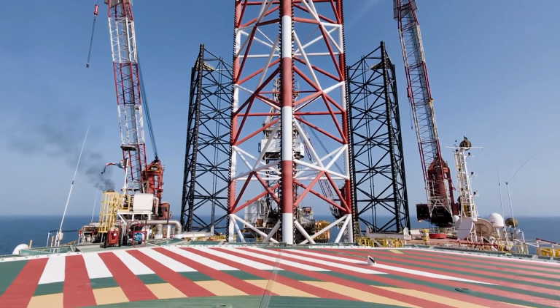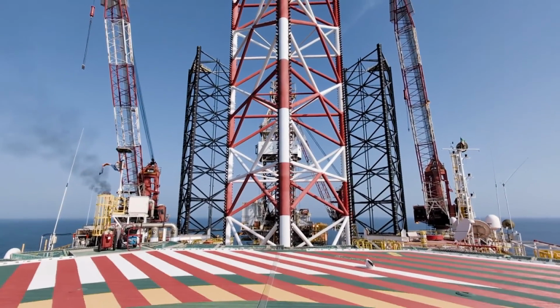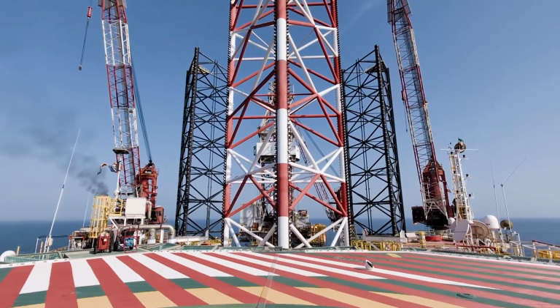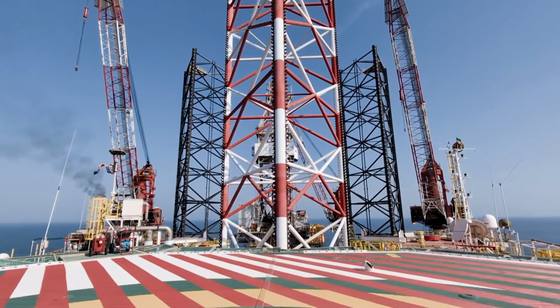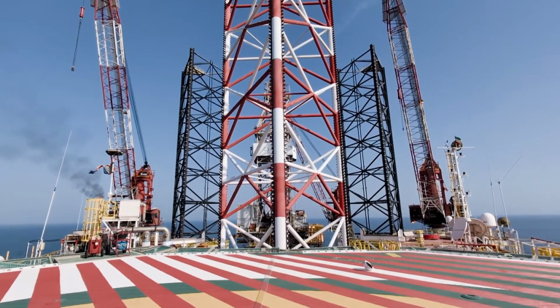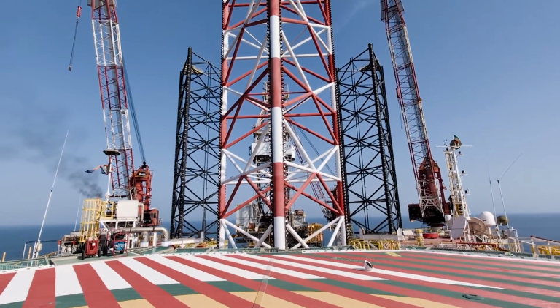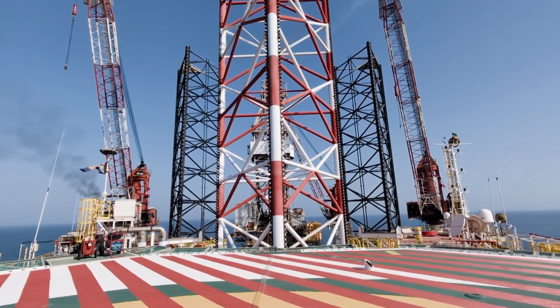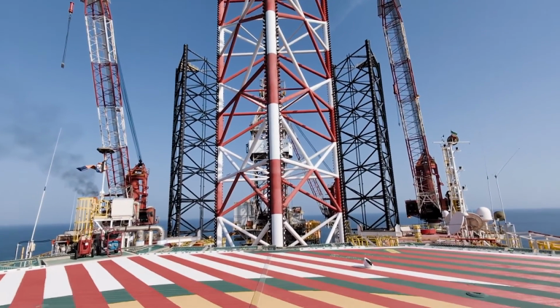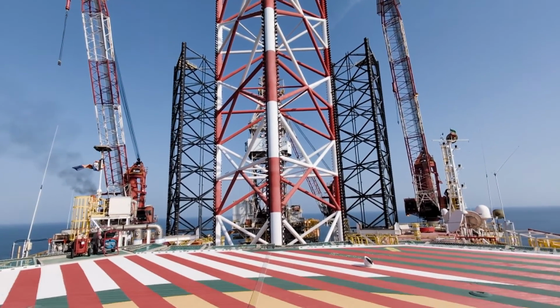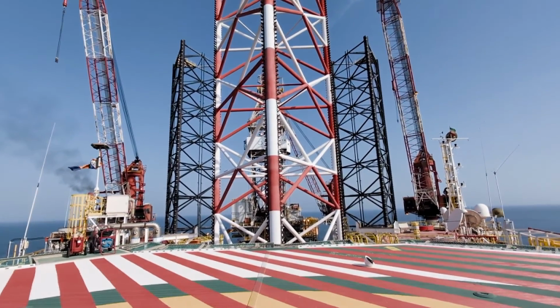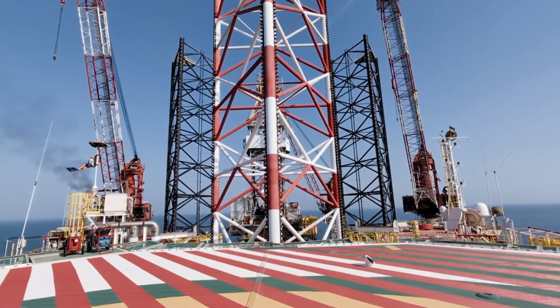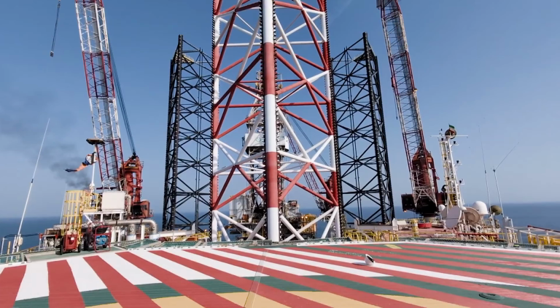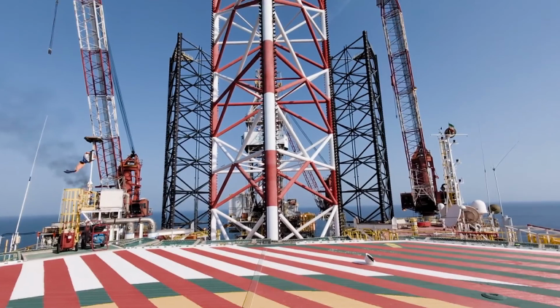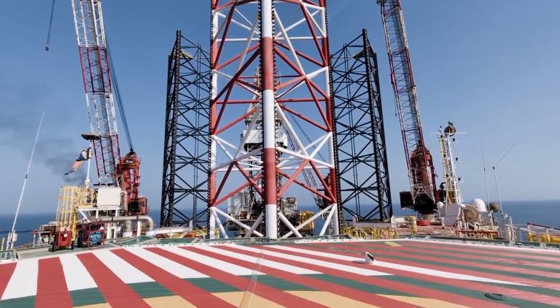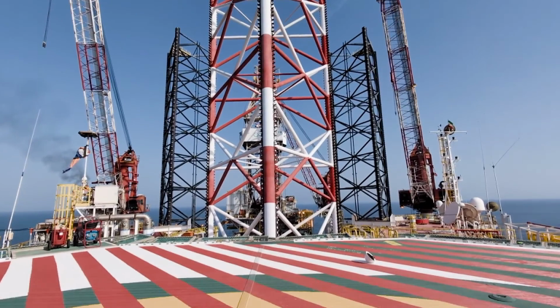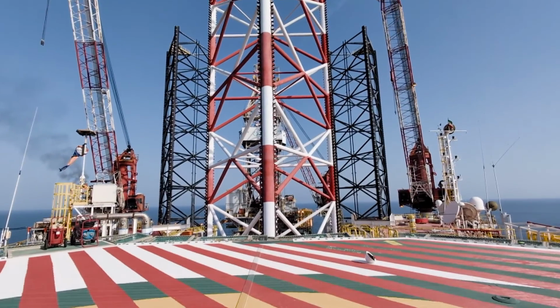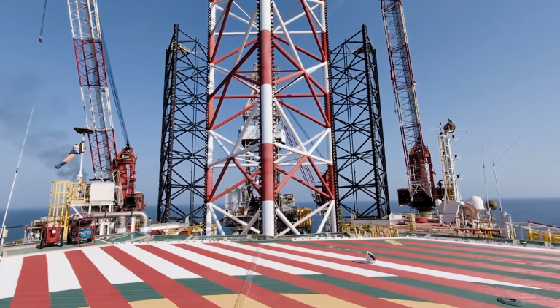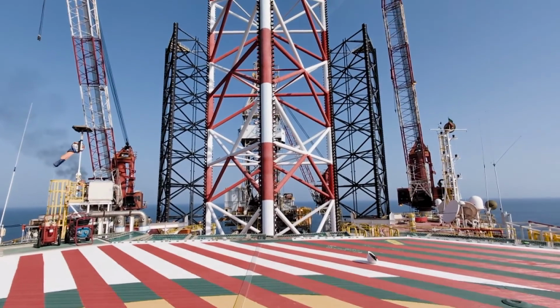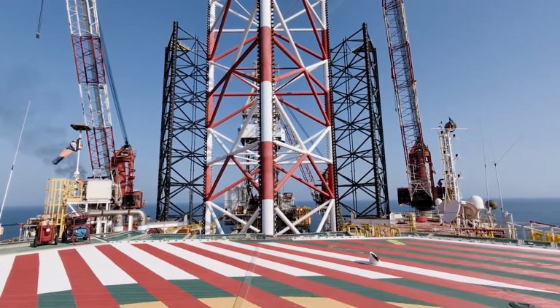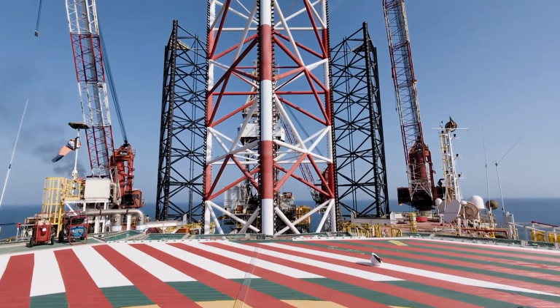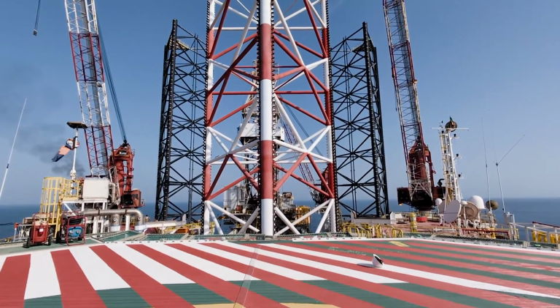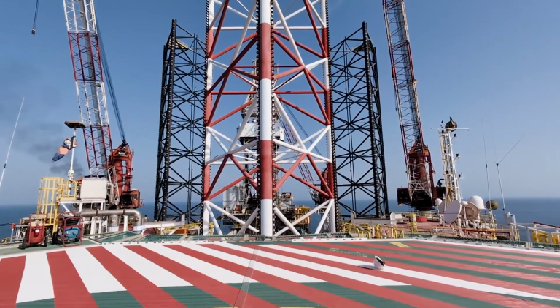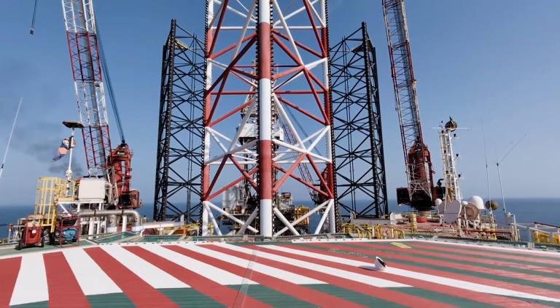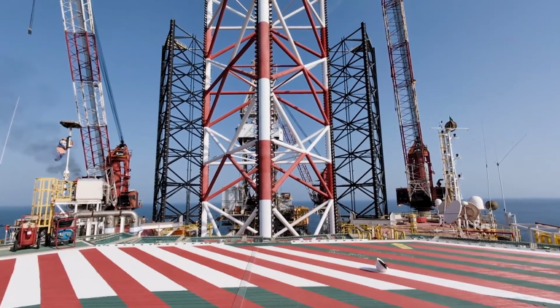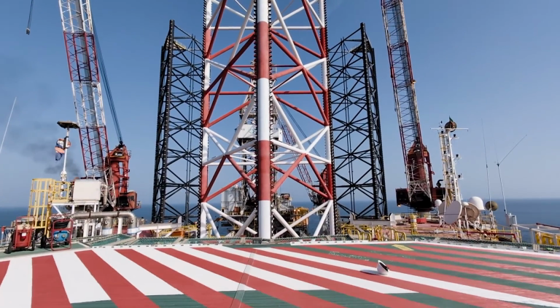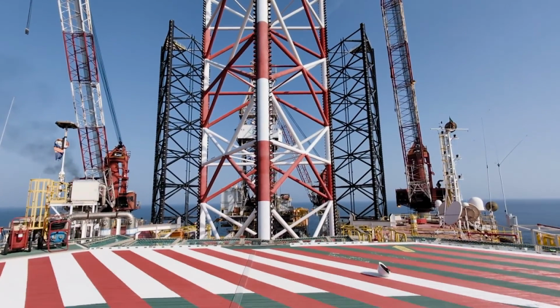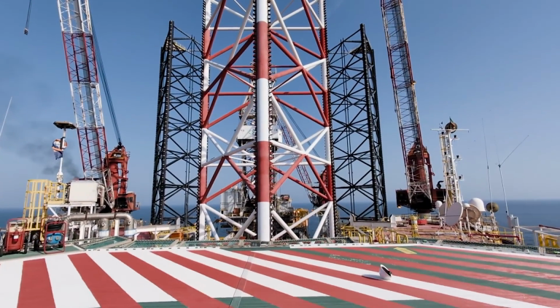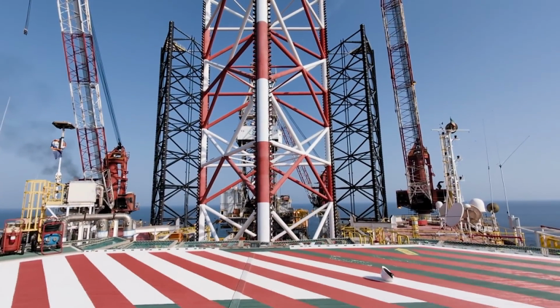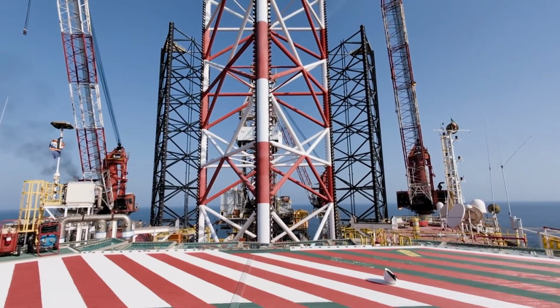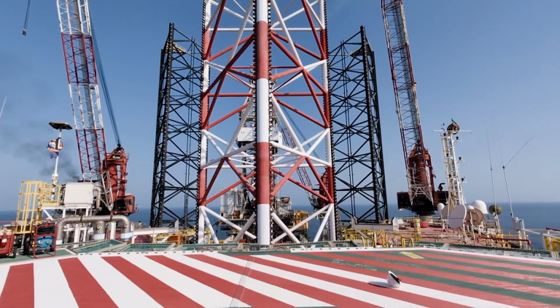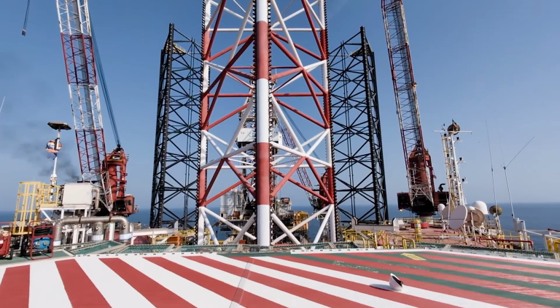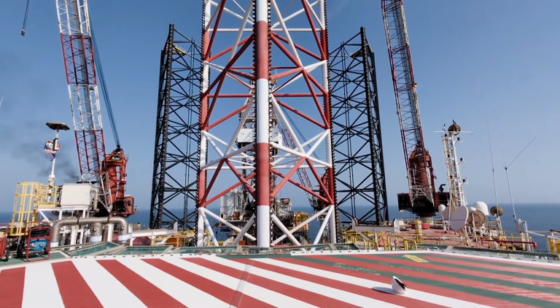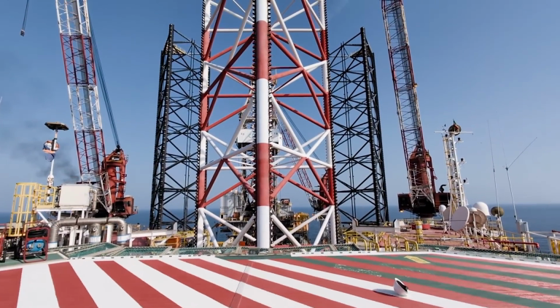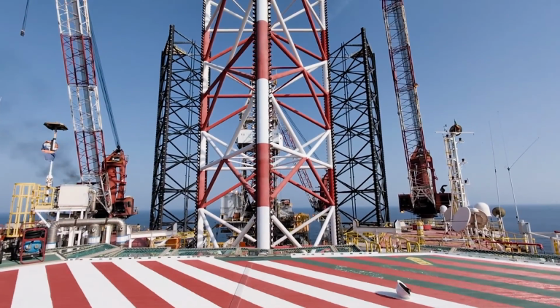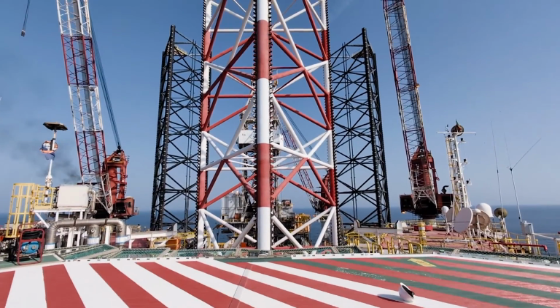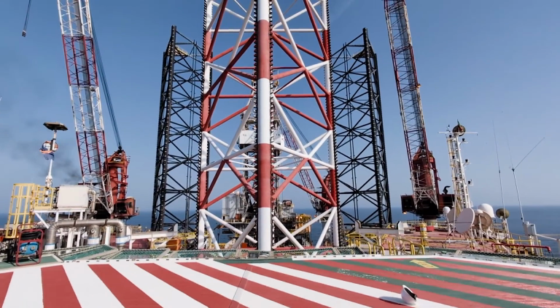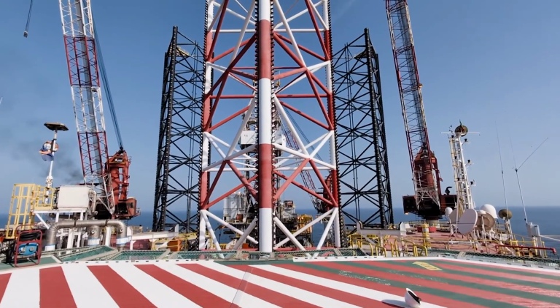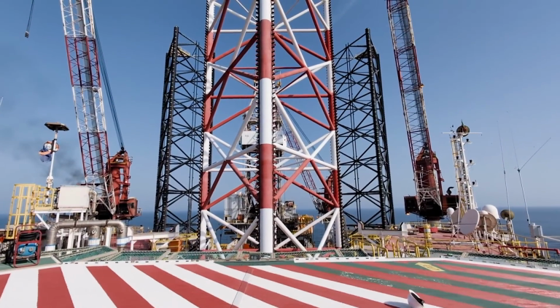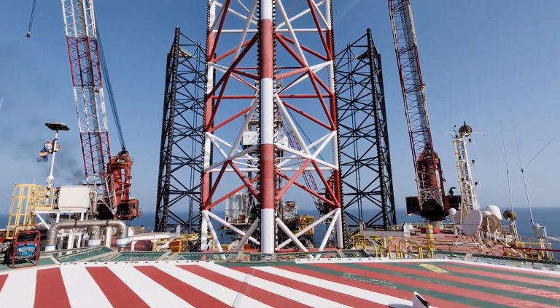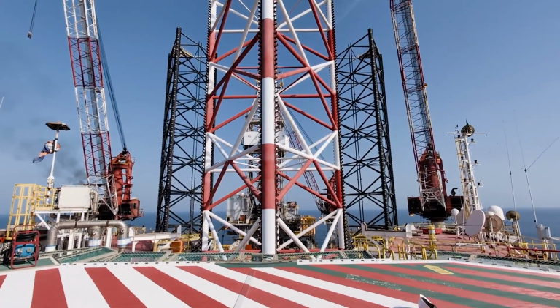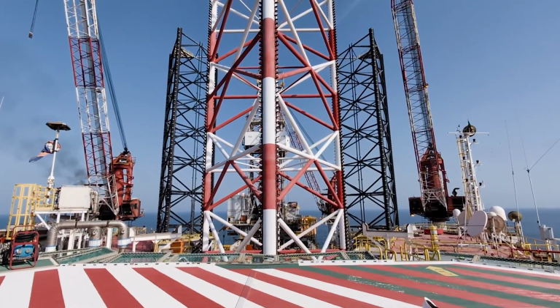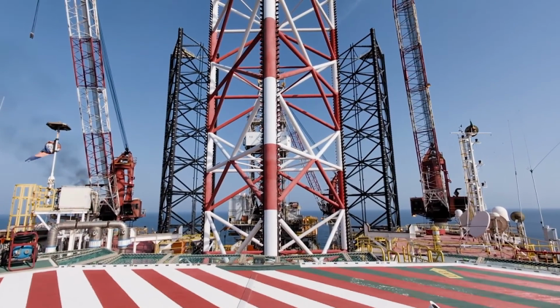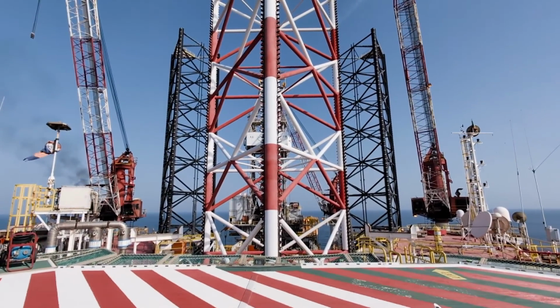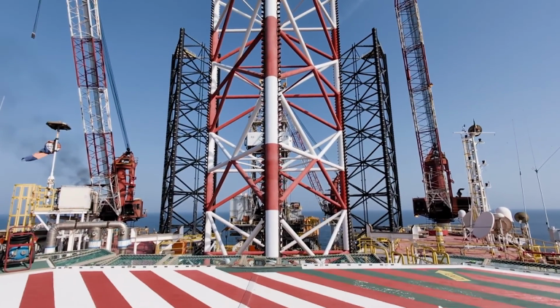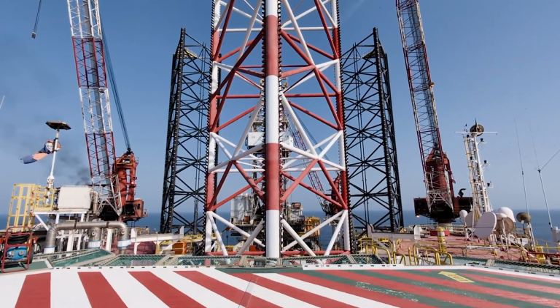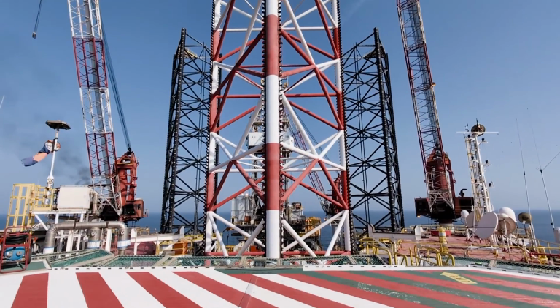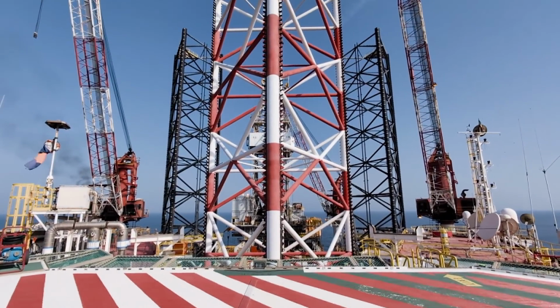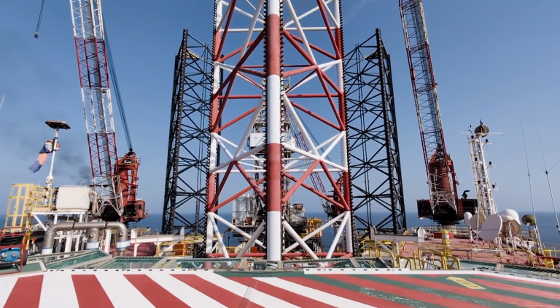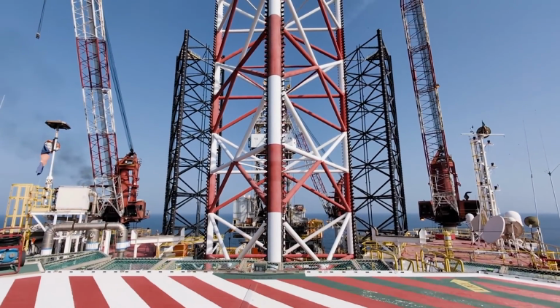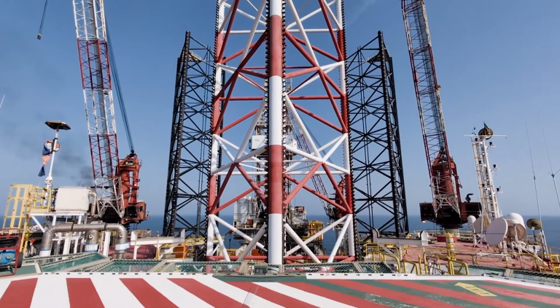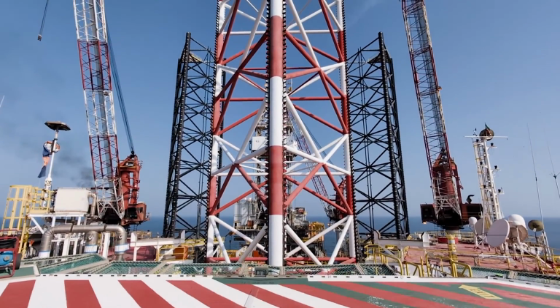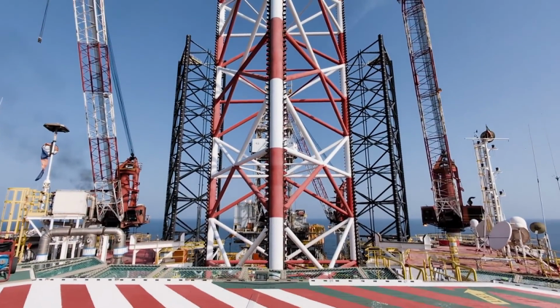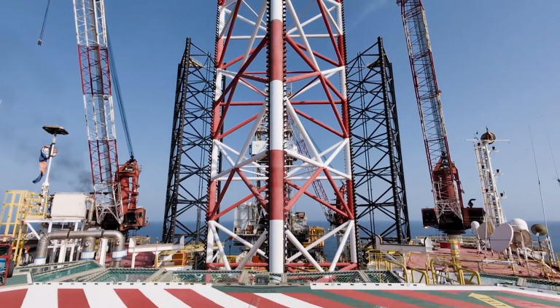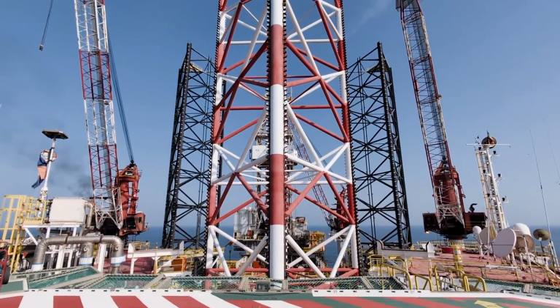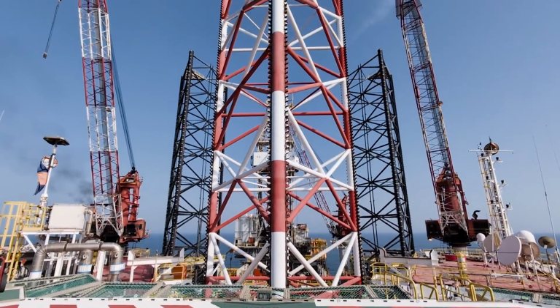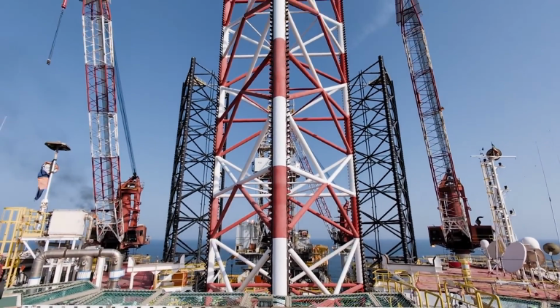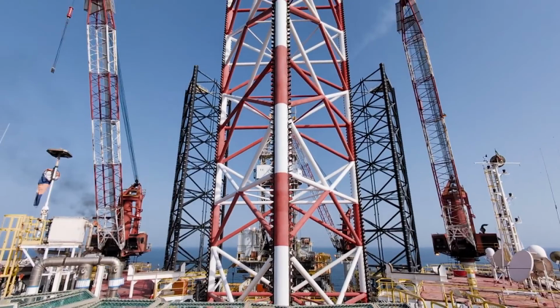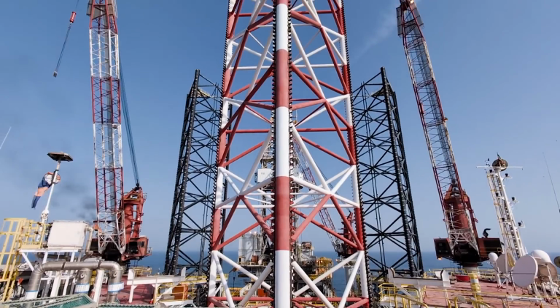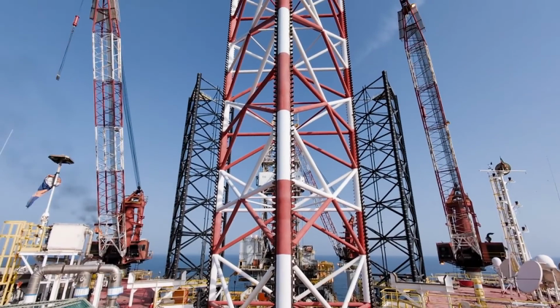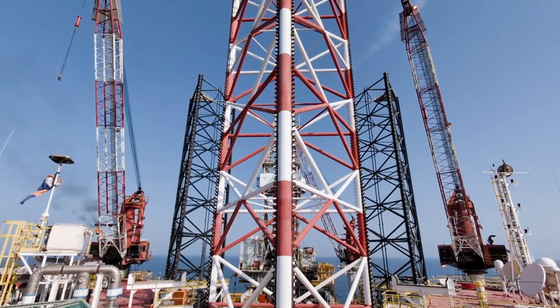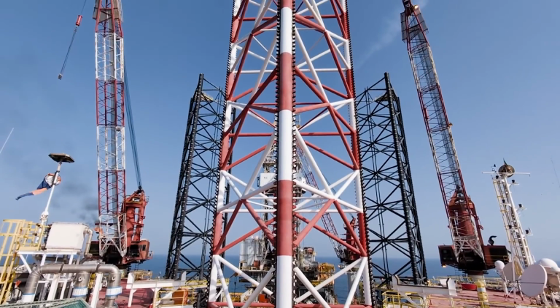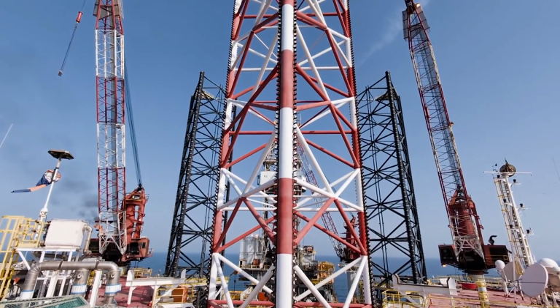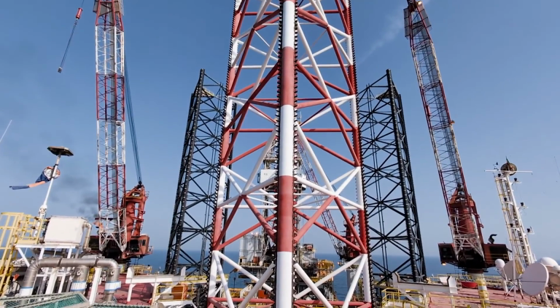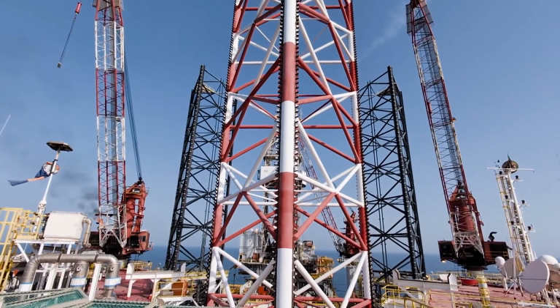After moving the rig to the desired location, the legs are sunk into the water to reach the sea floor.